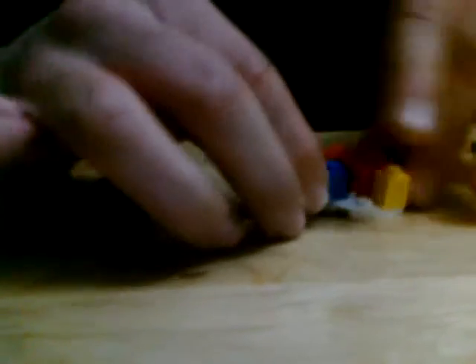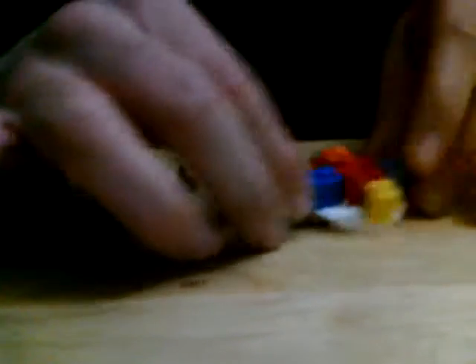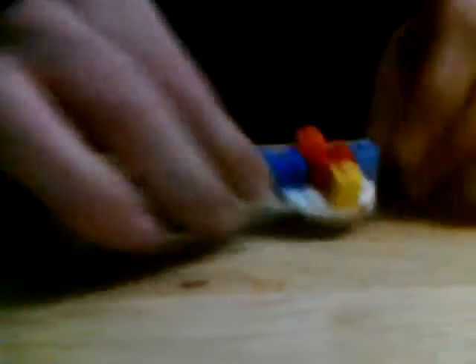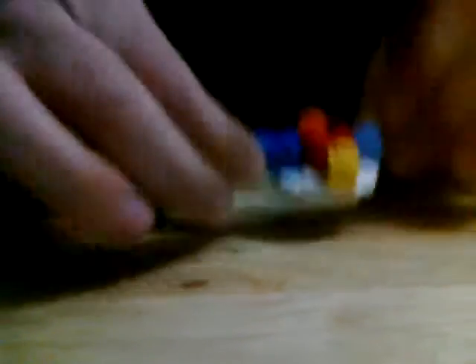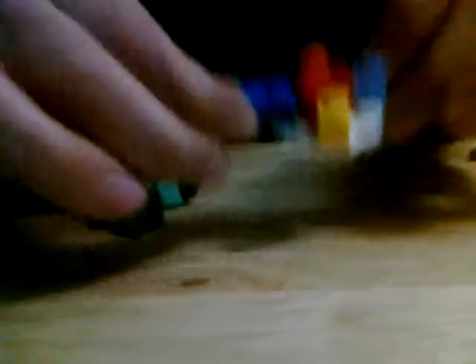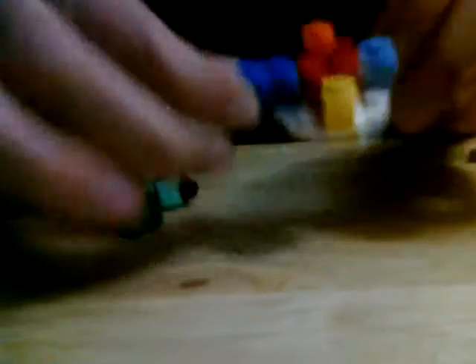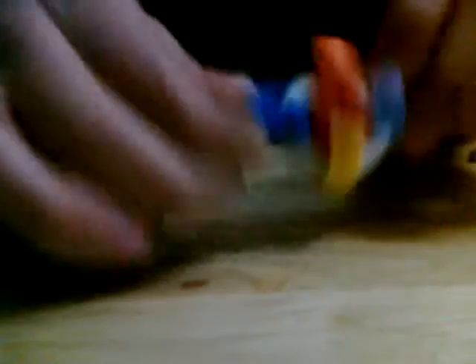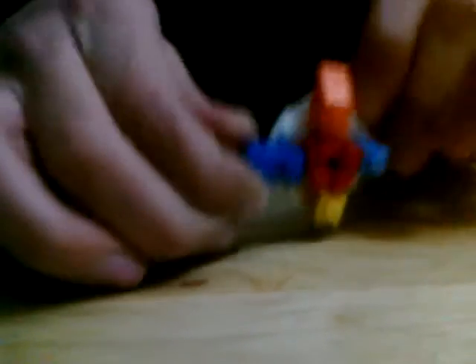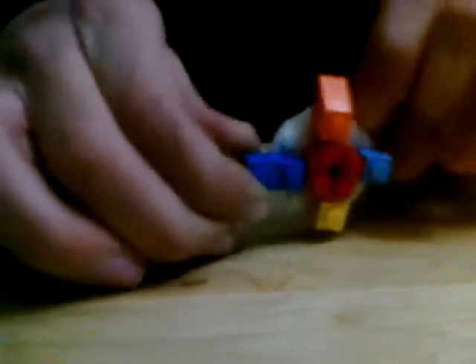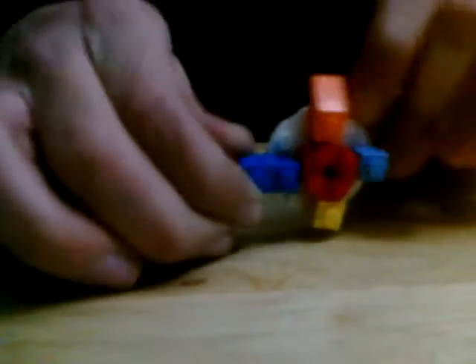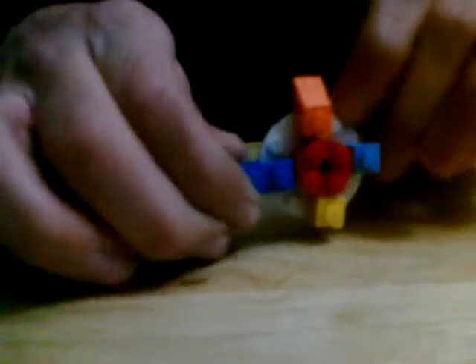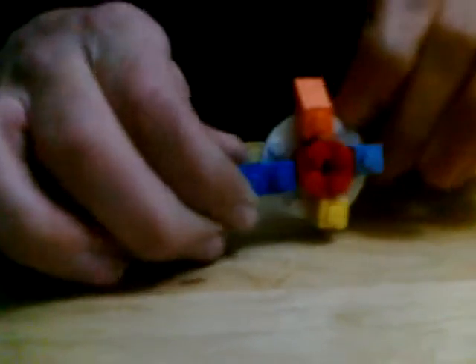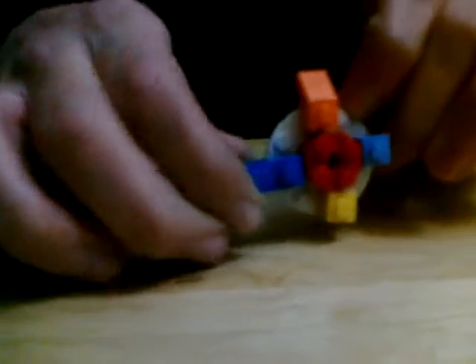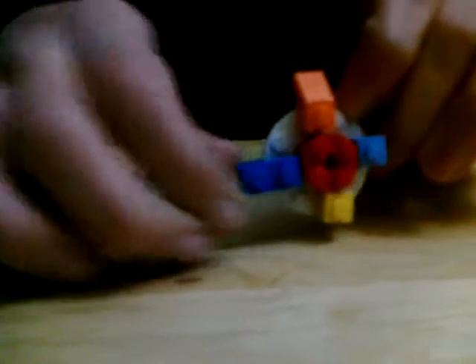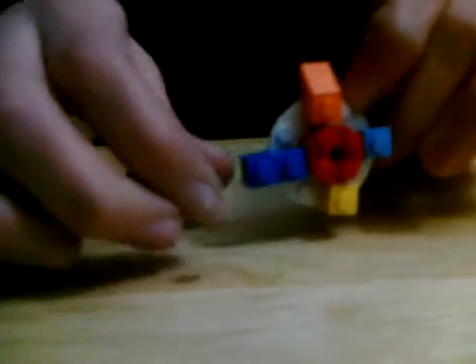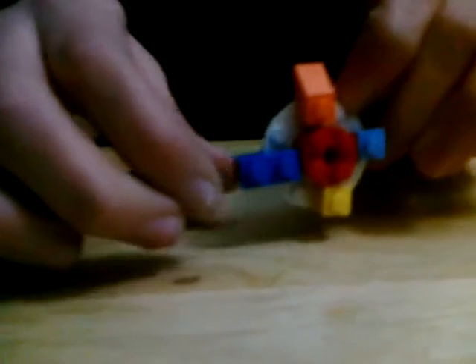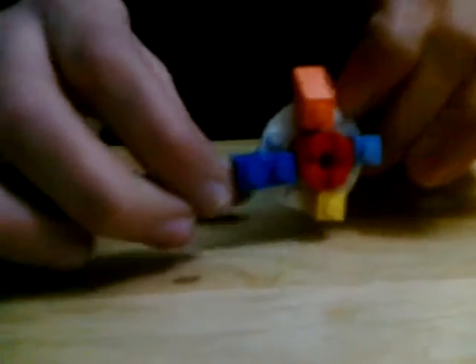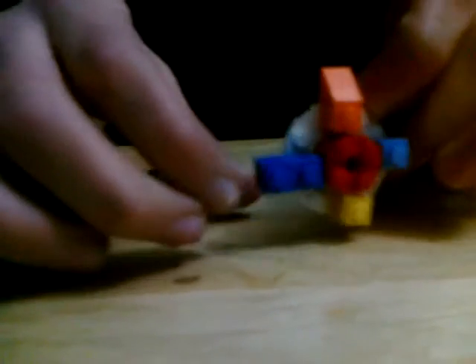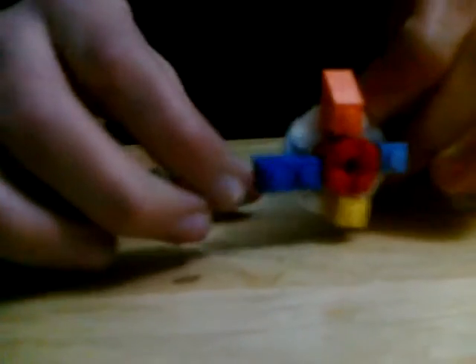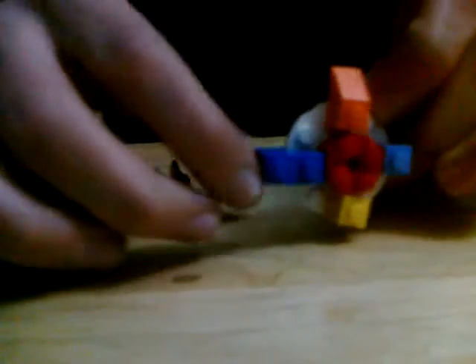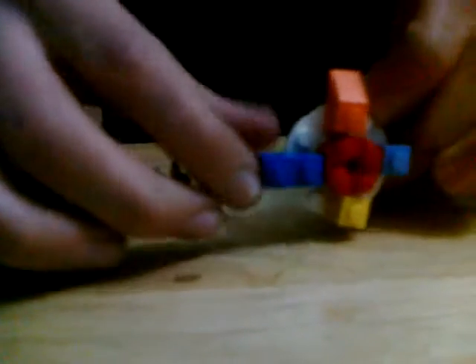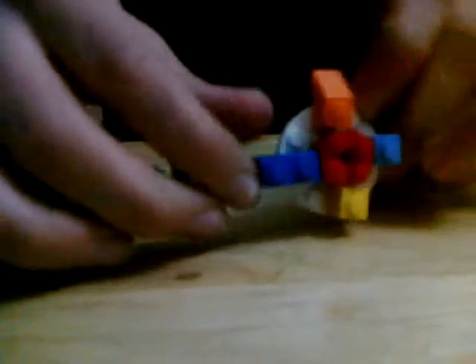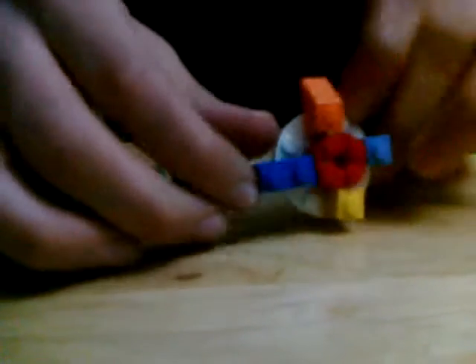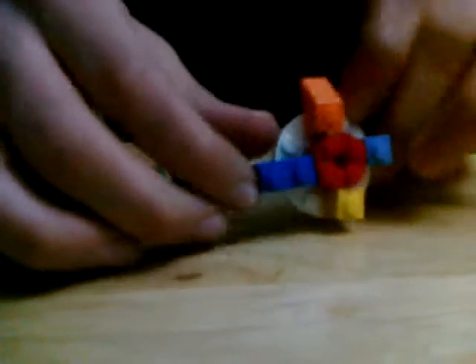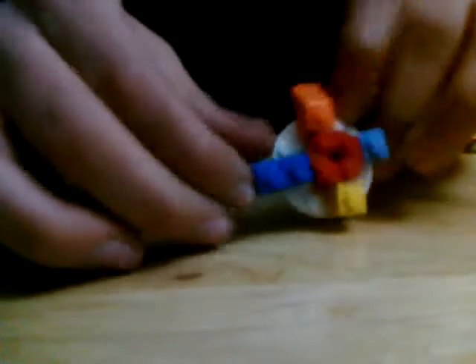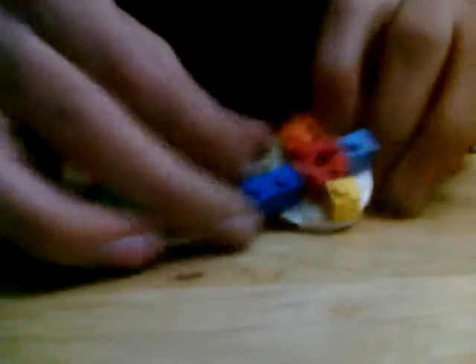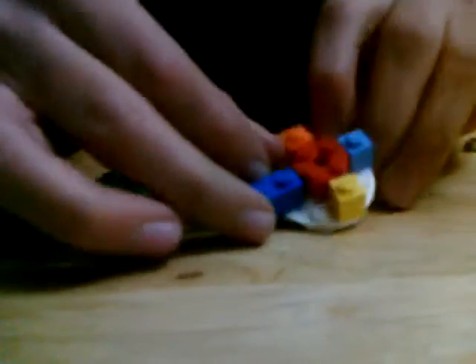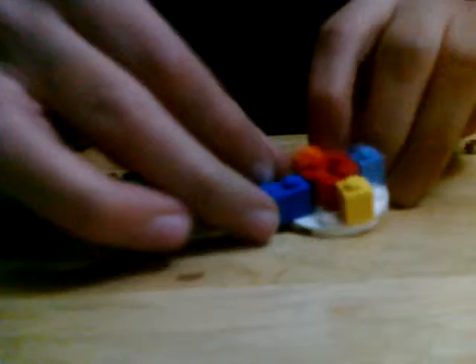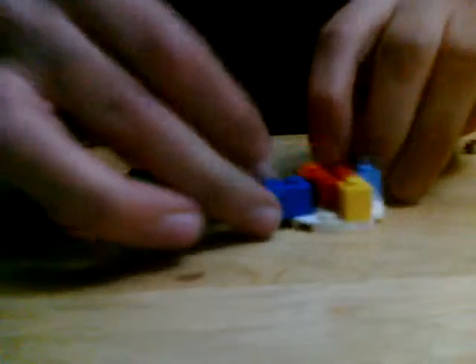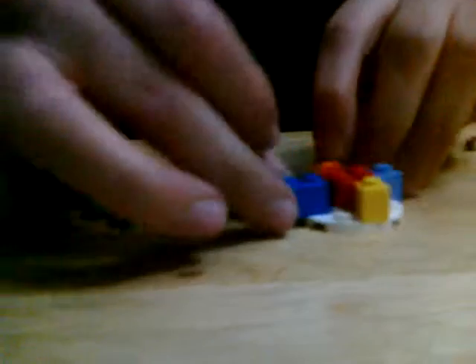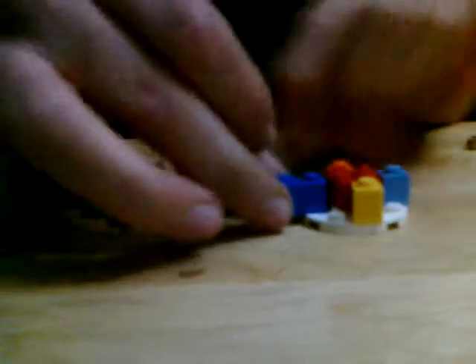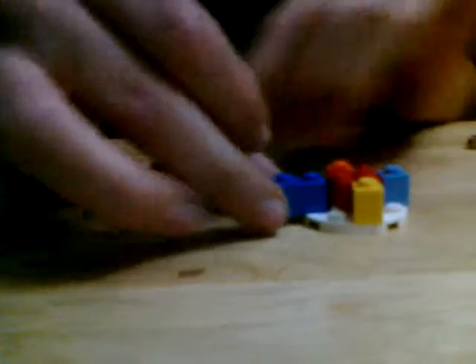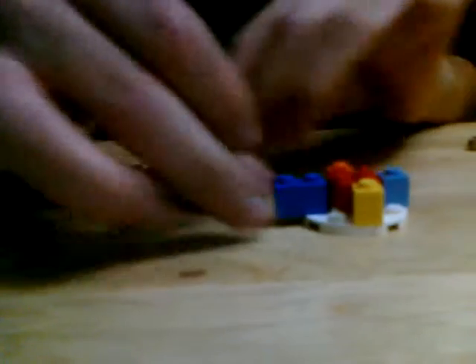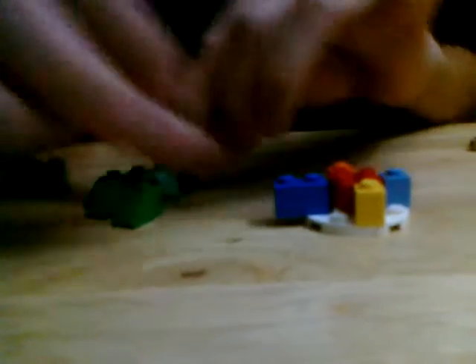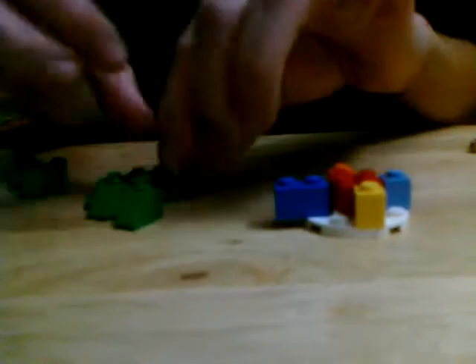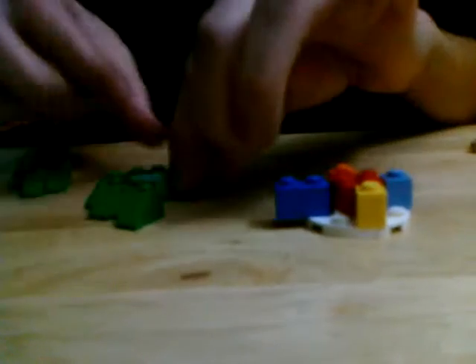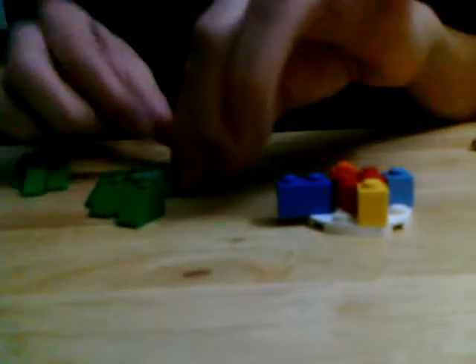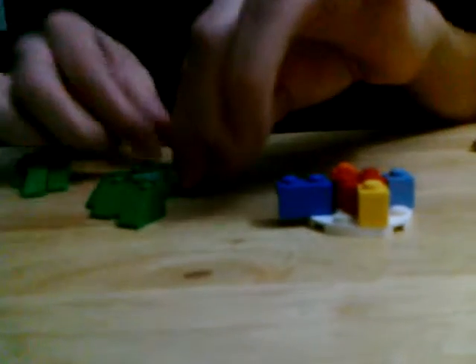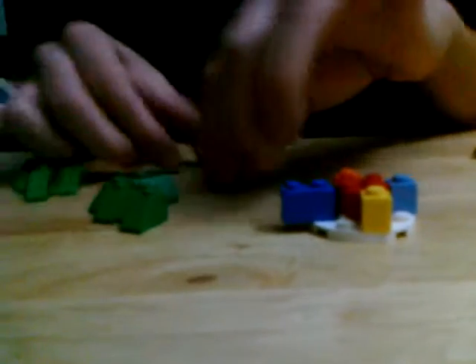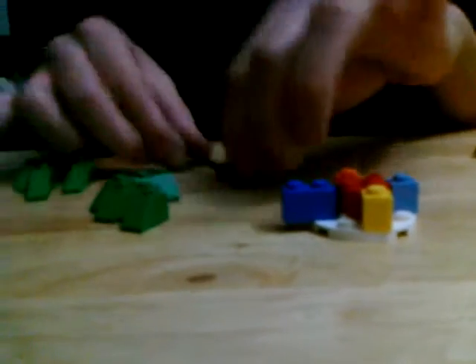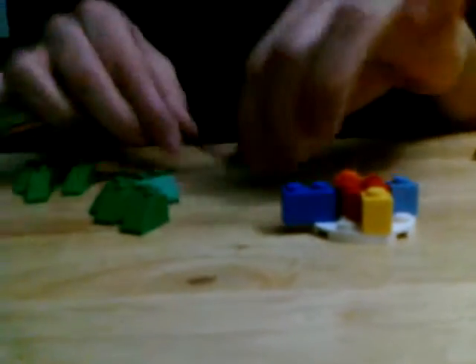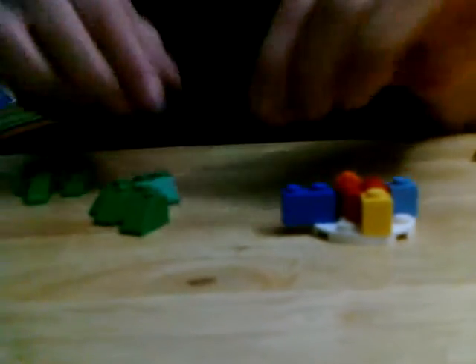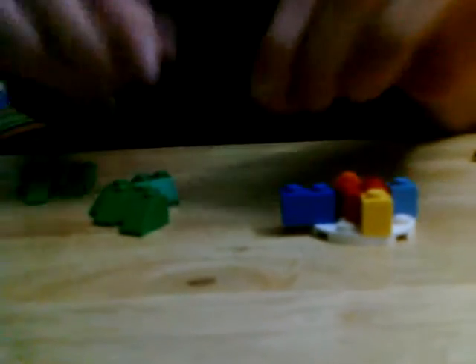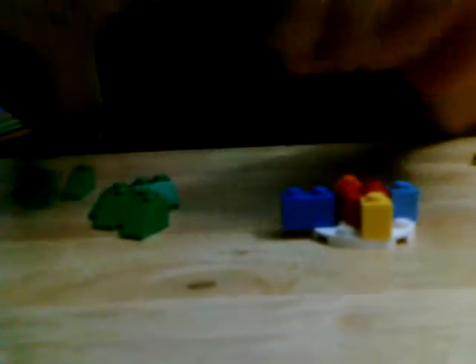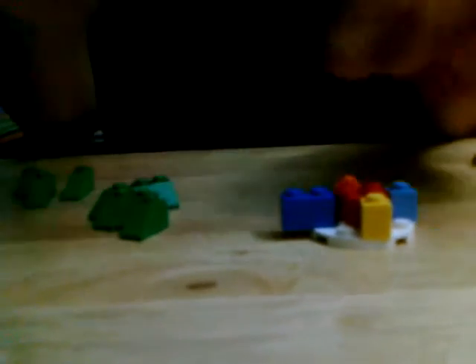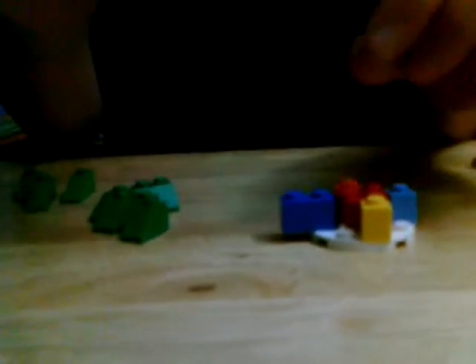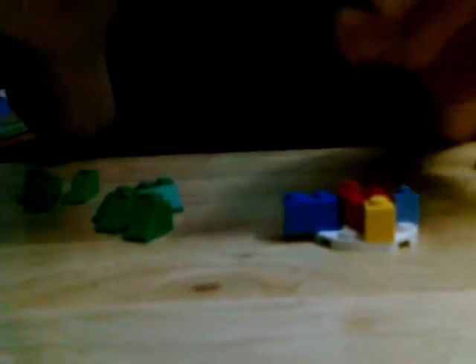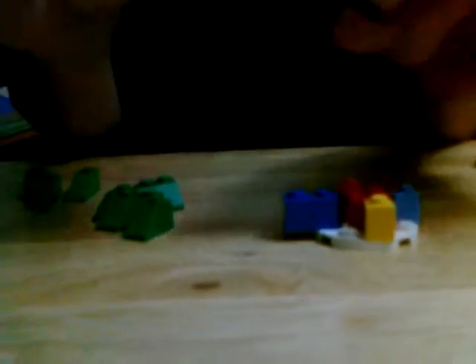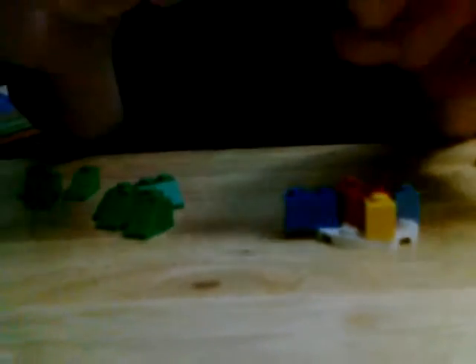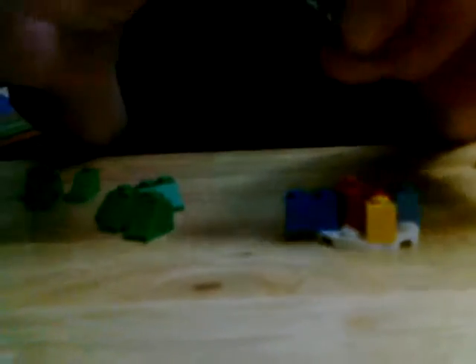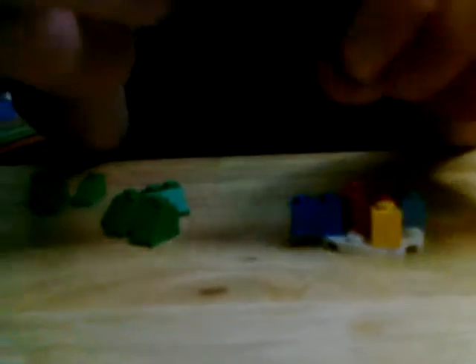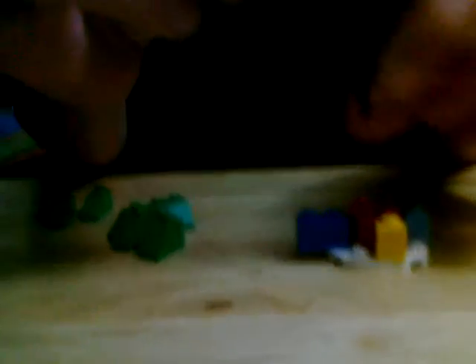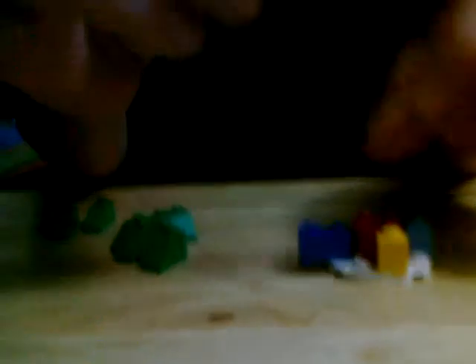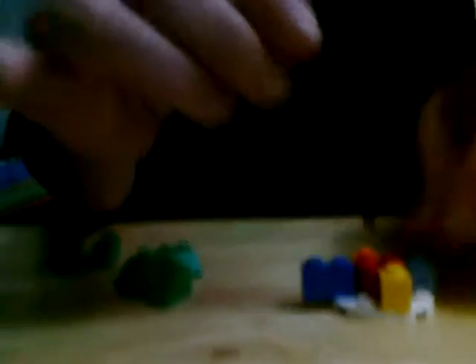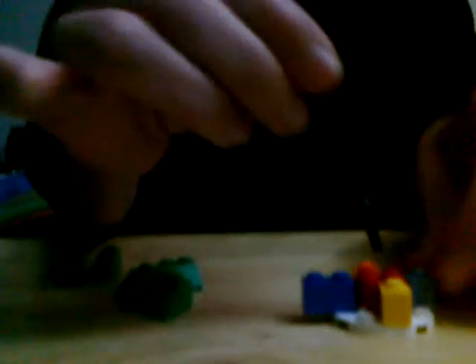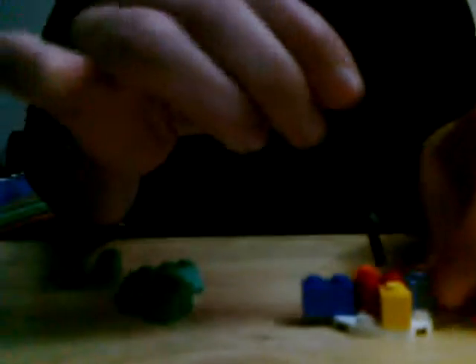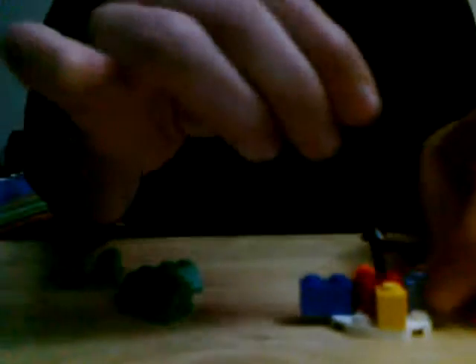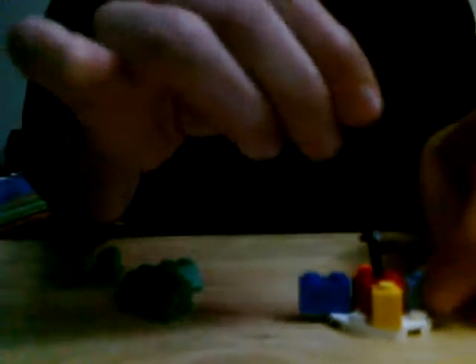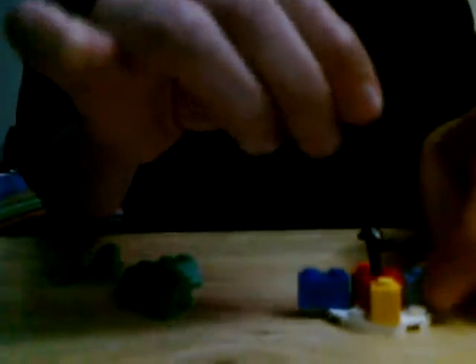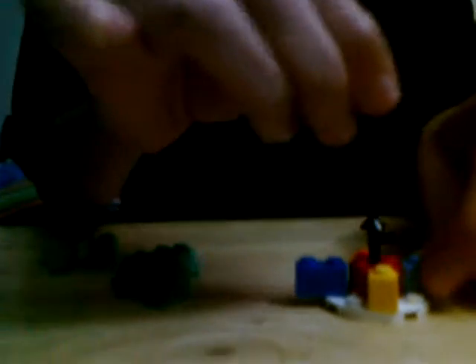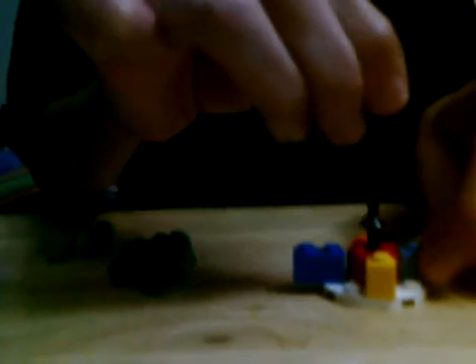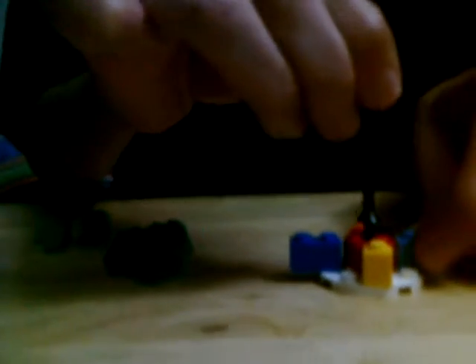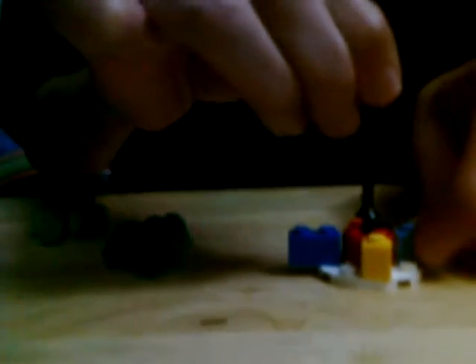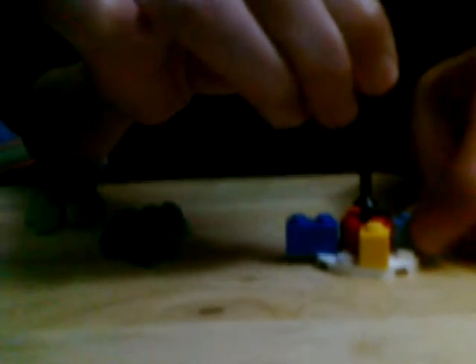Next, take your one by two brick and put it right here — it should look like this. Then take your stick and put it in like this.